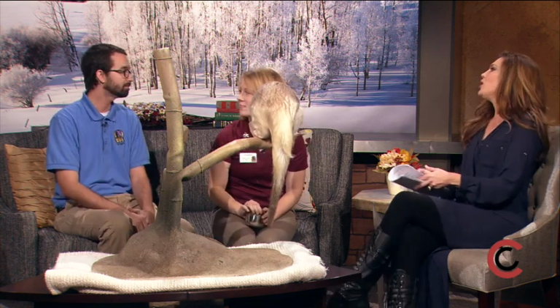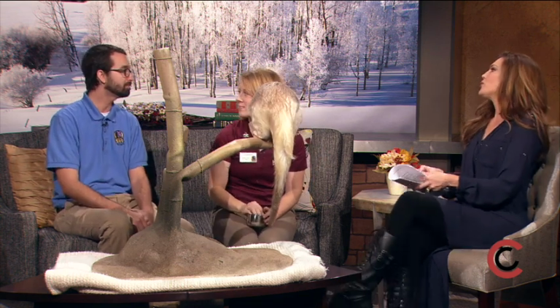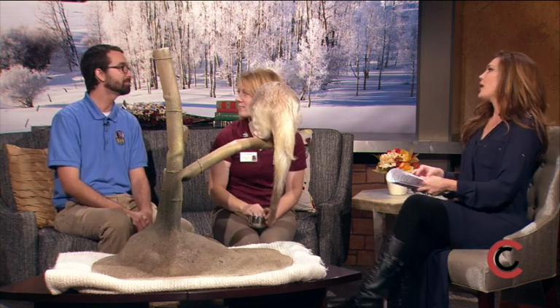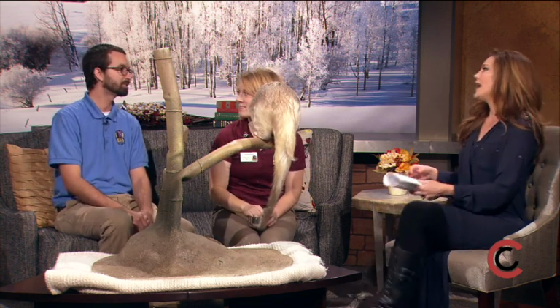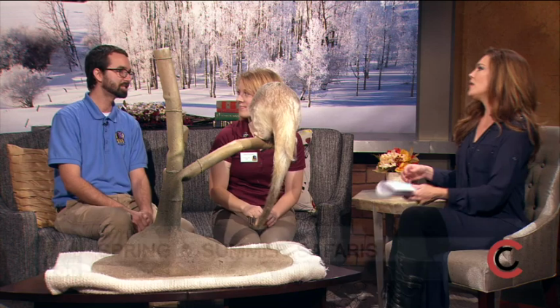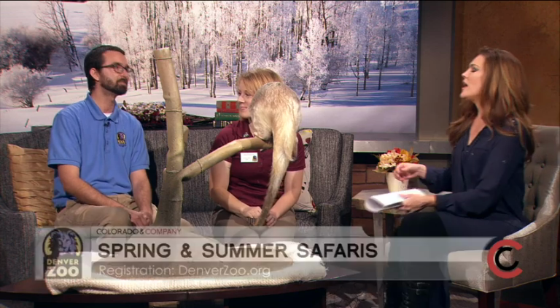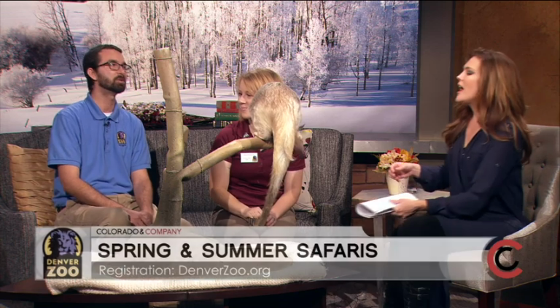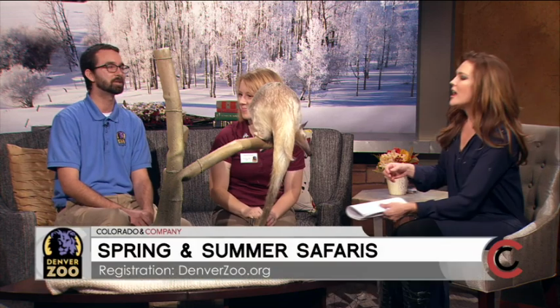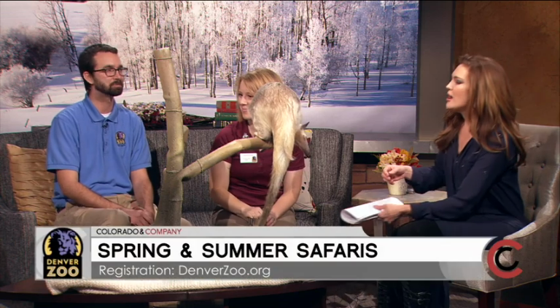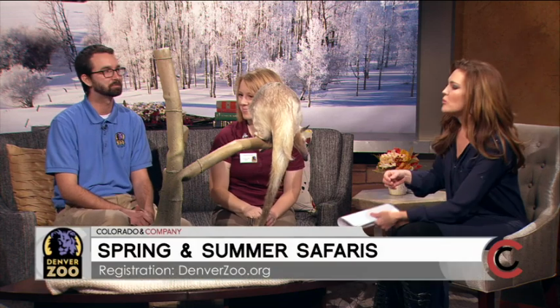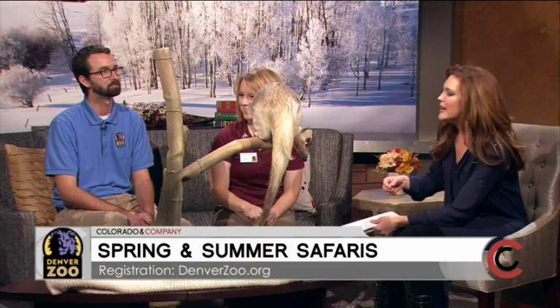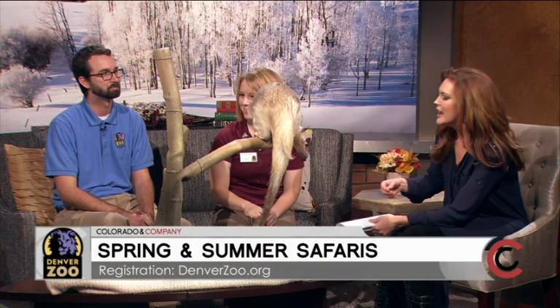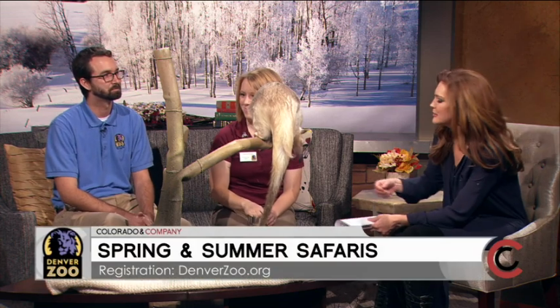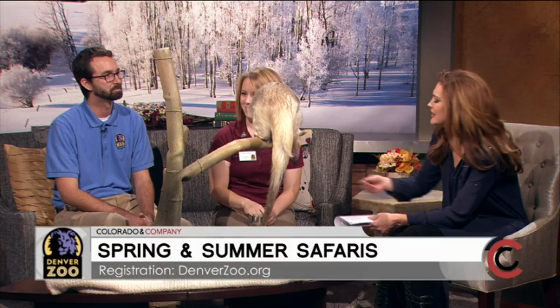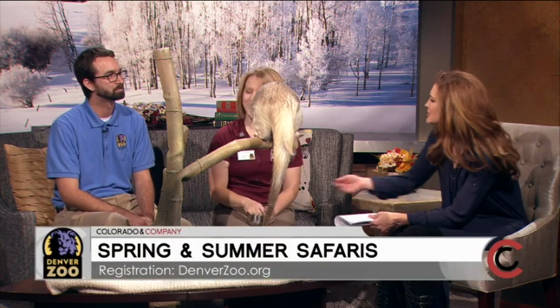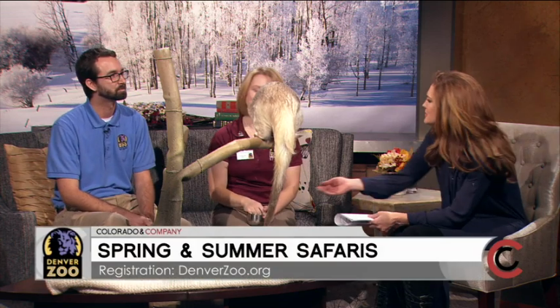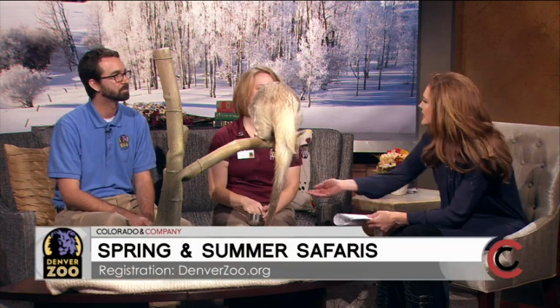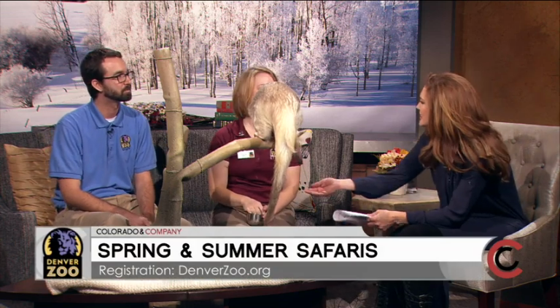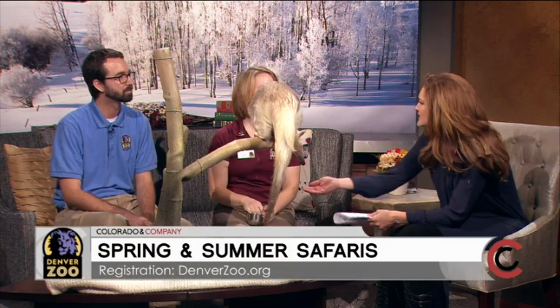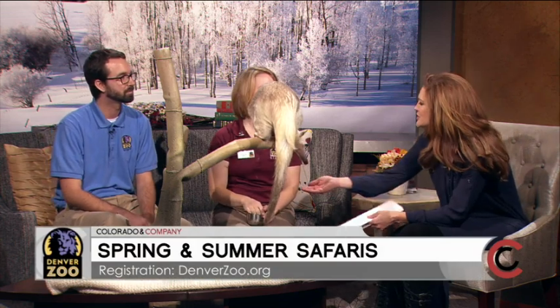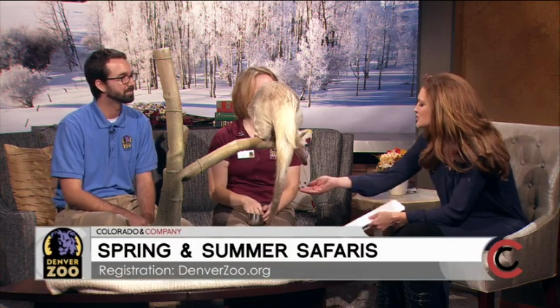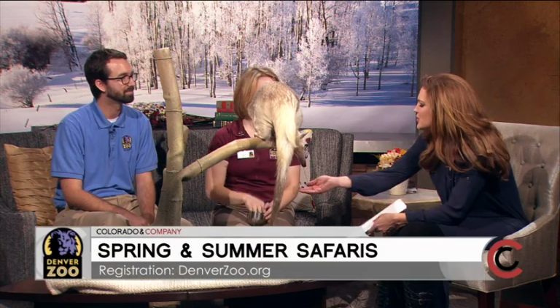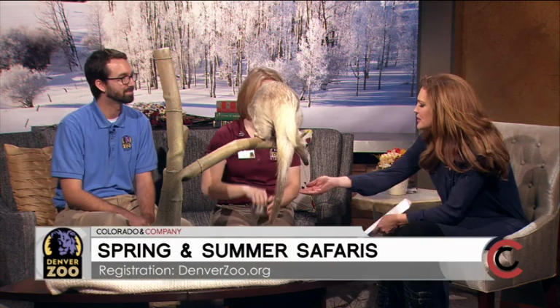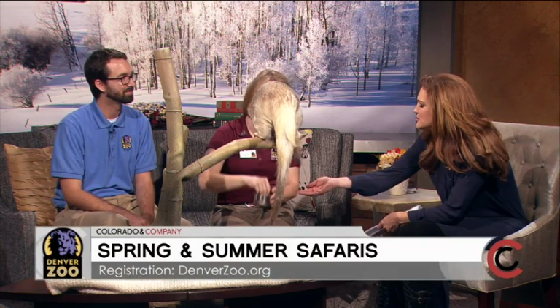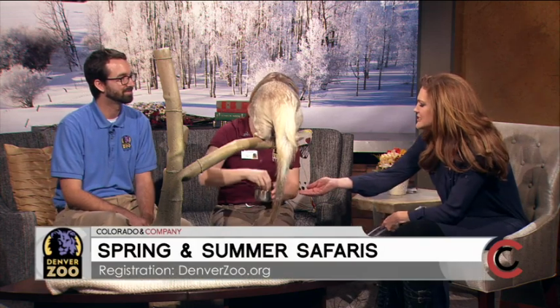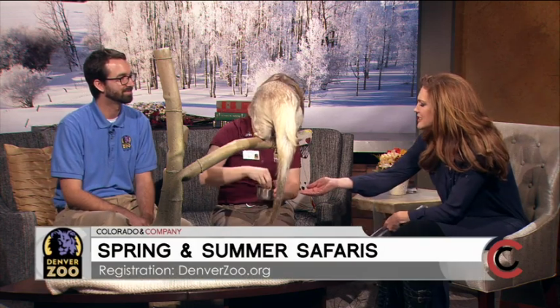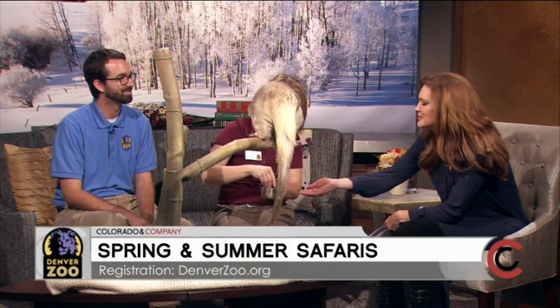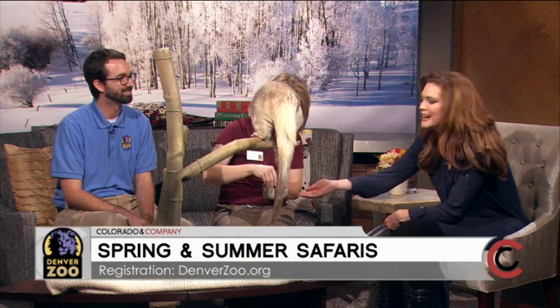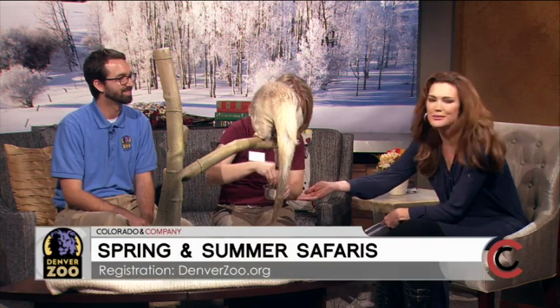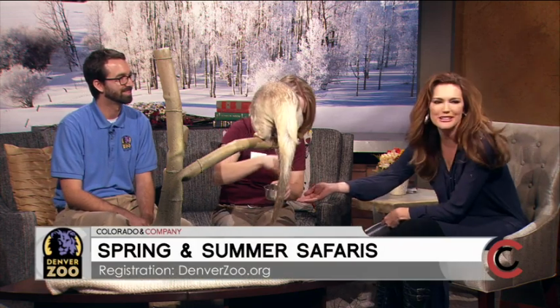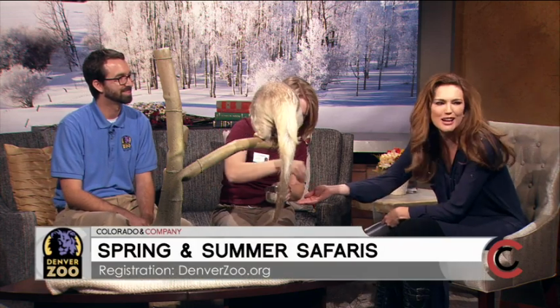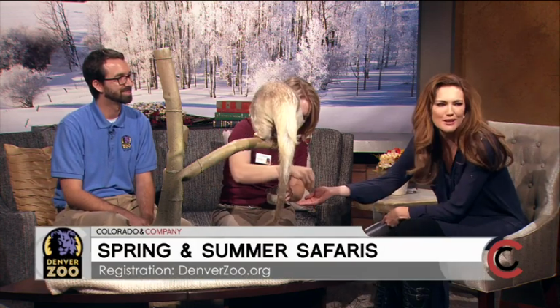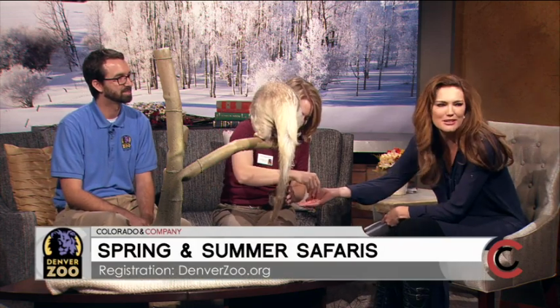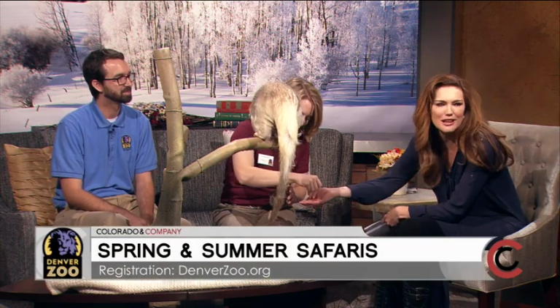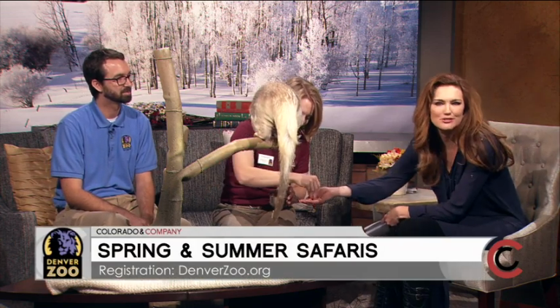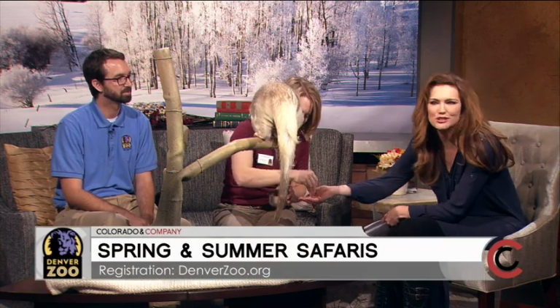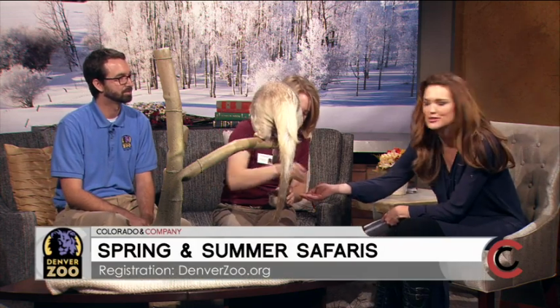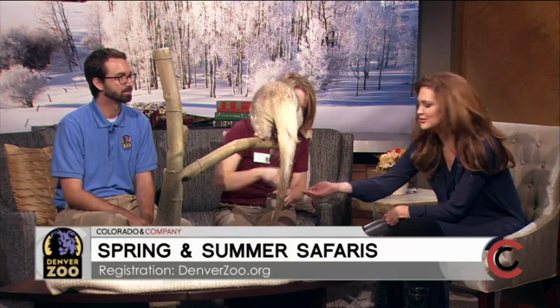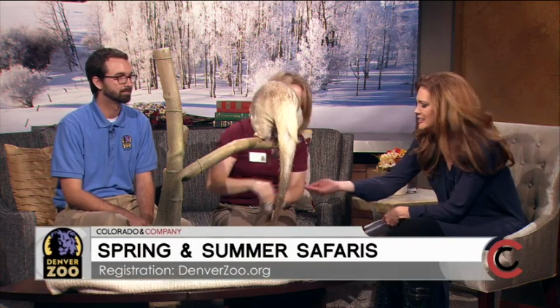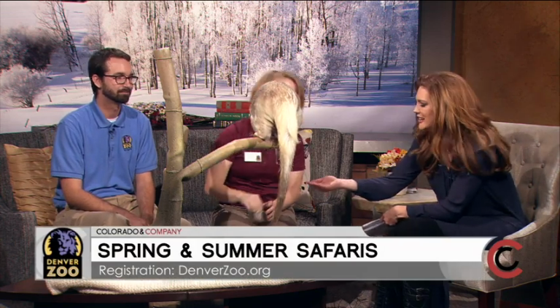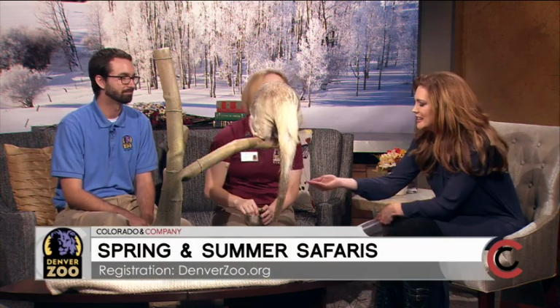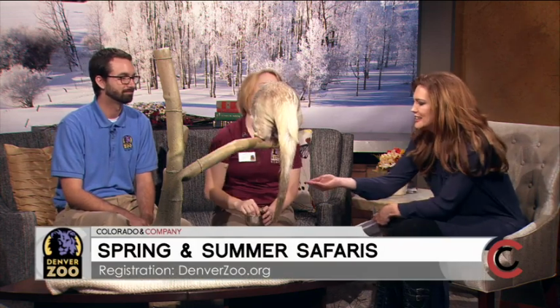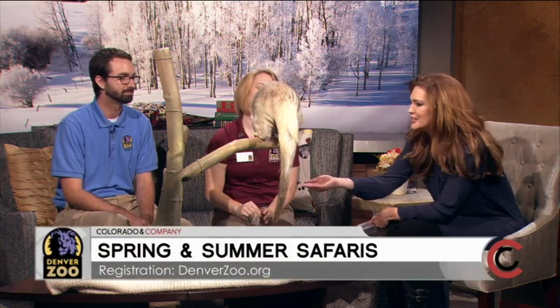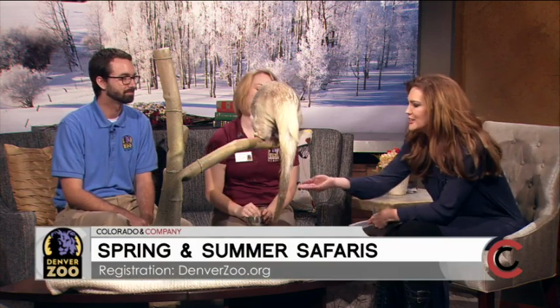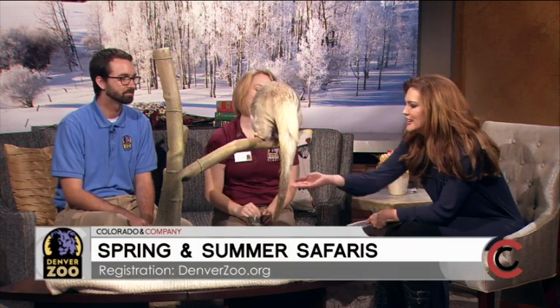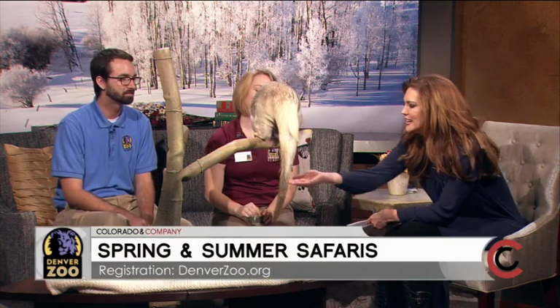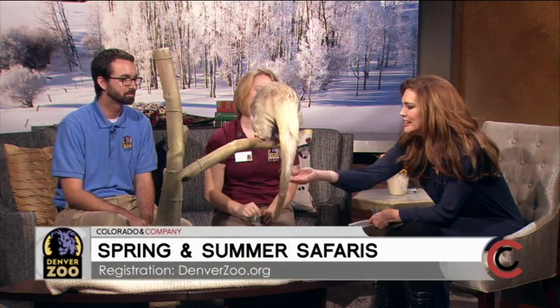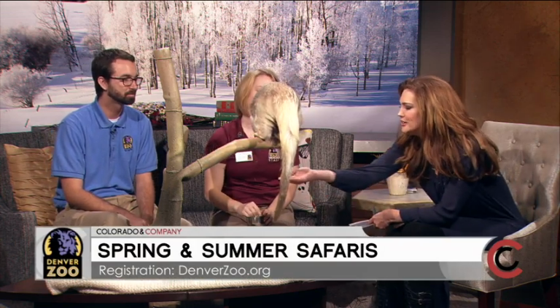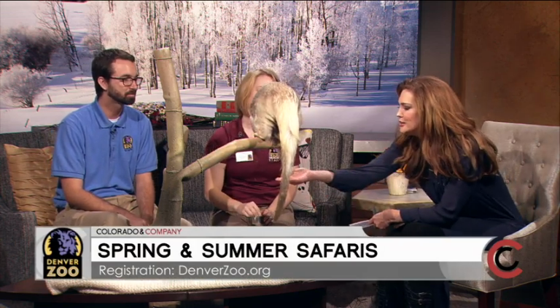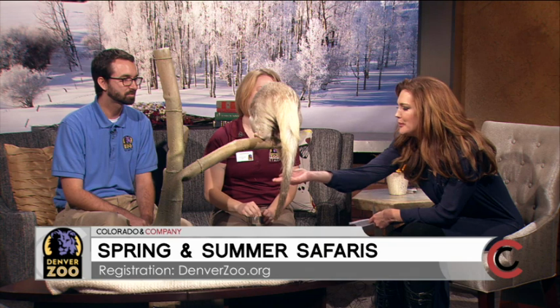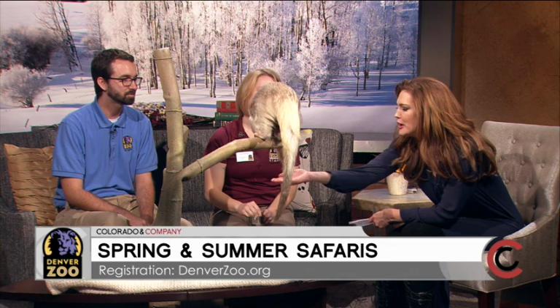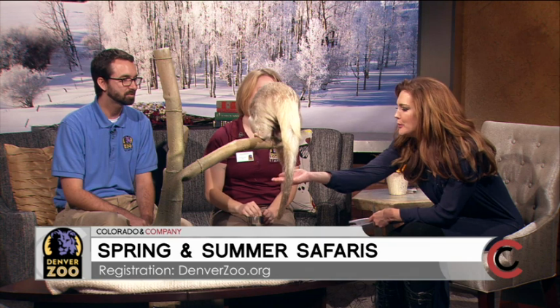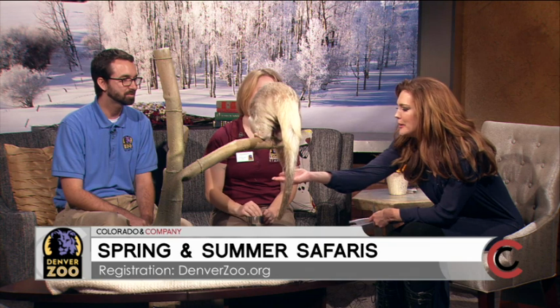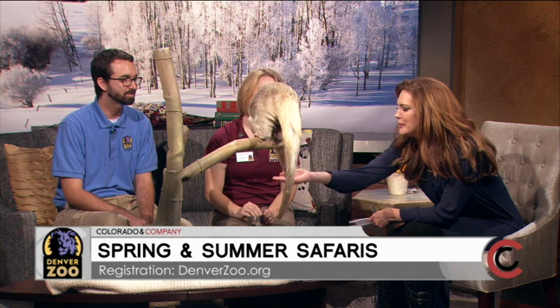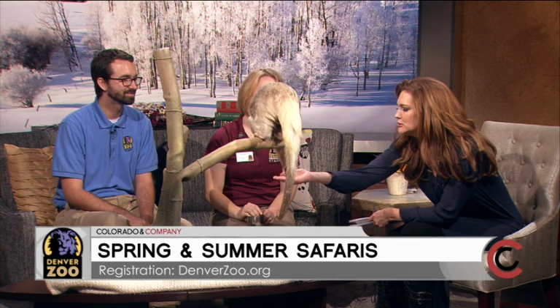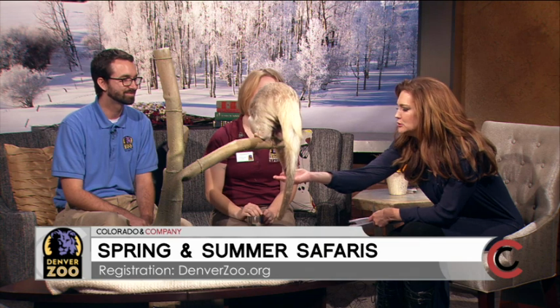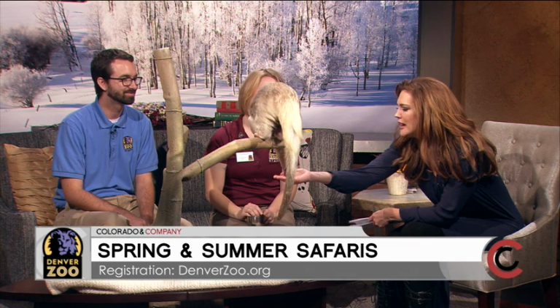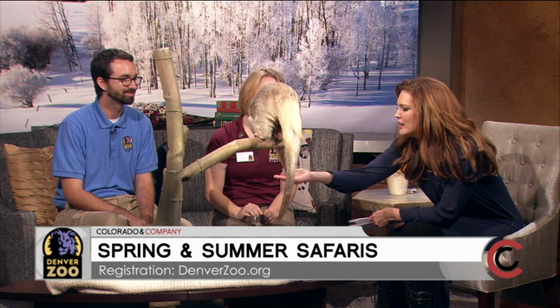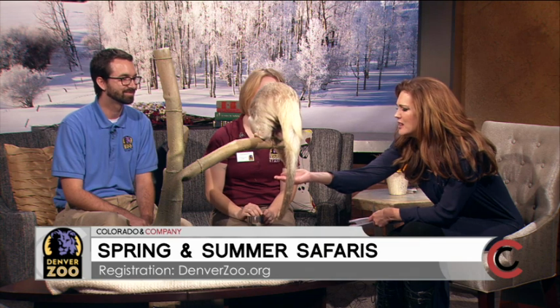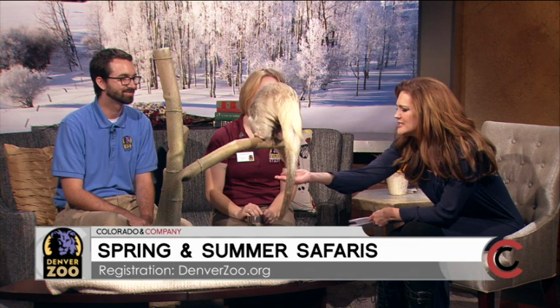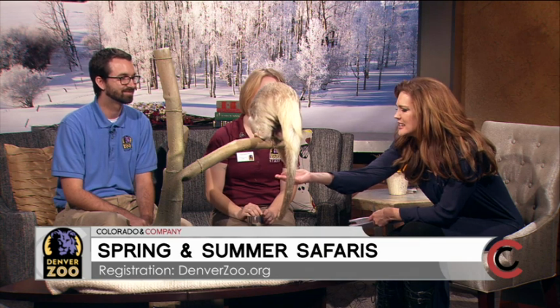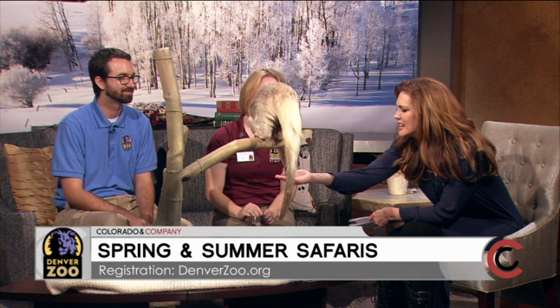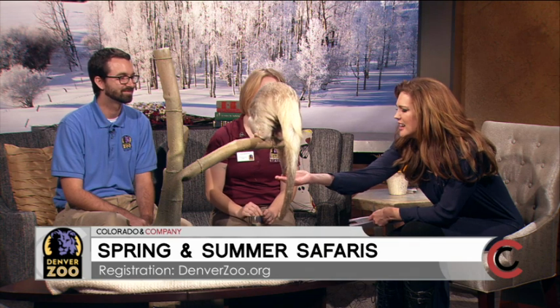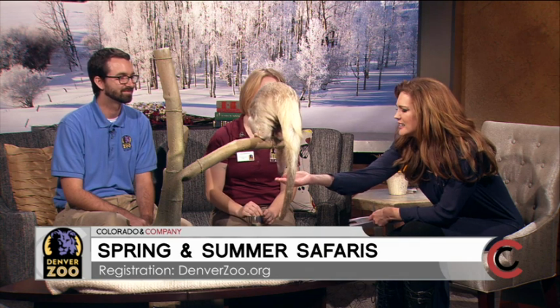And our summer safari - registration actually just opened today, just this morning. How many times in life do you get to feed an anteater? How long is that tongue?